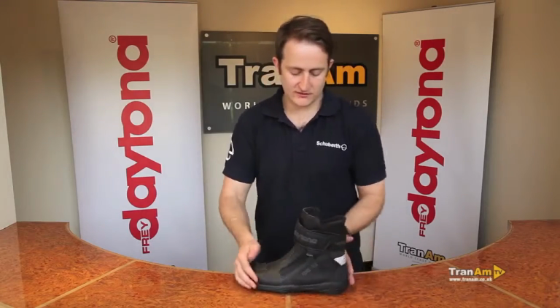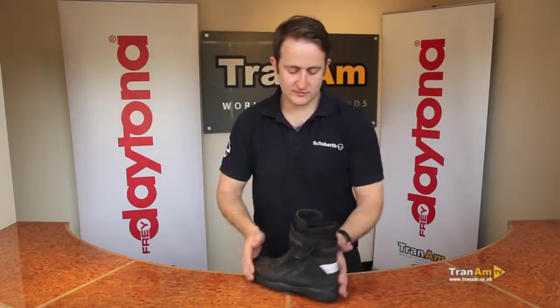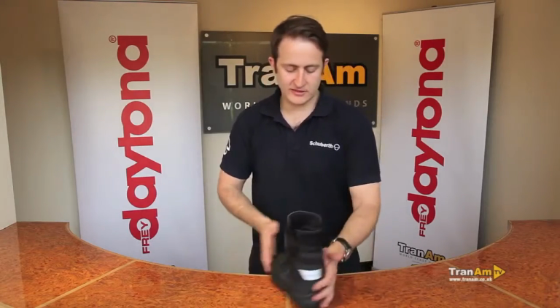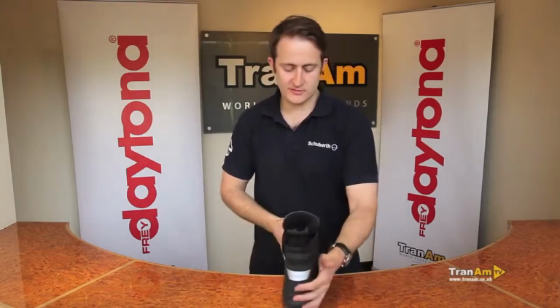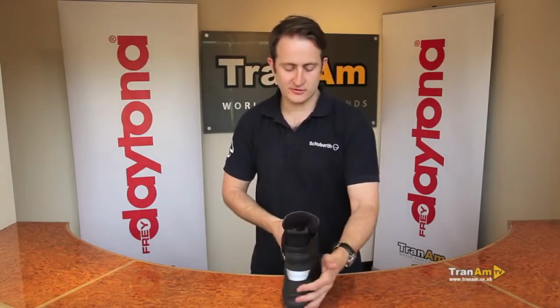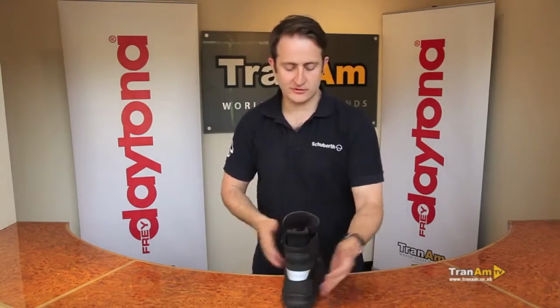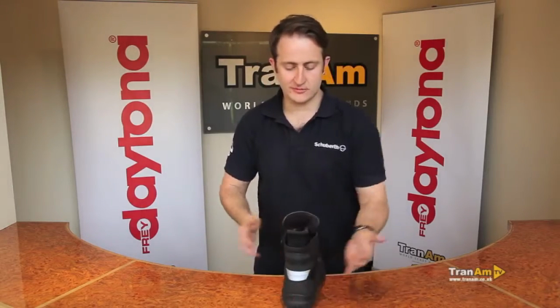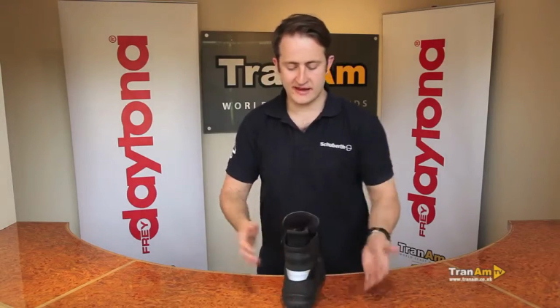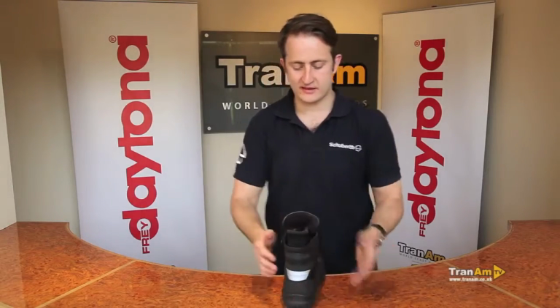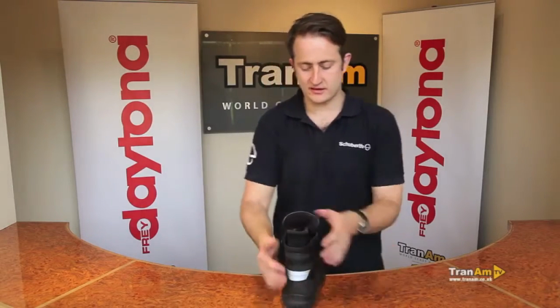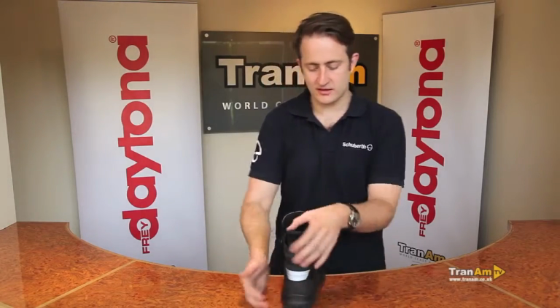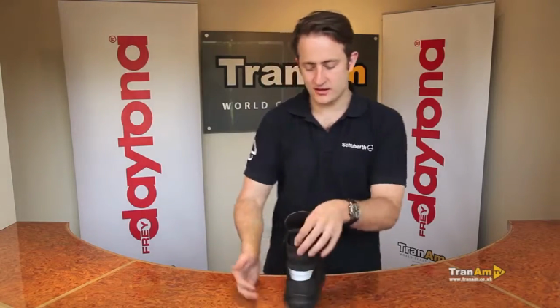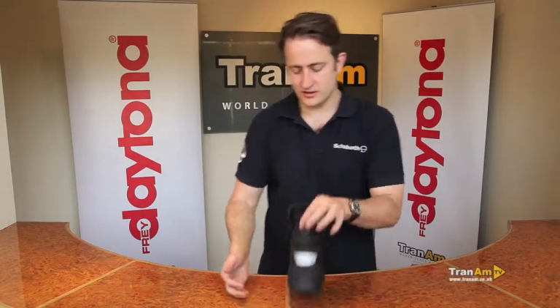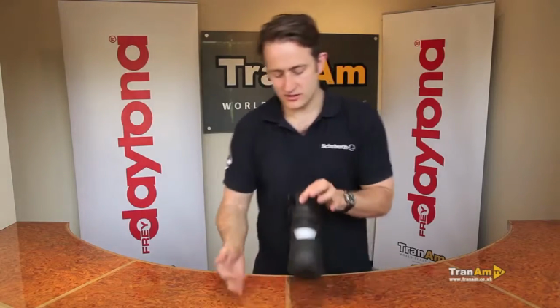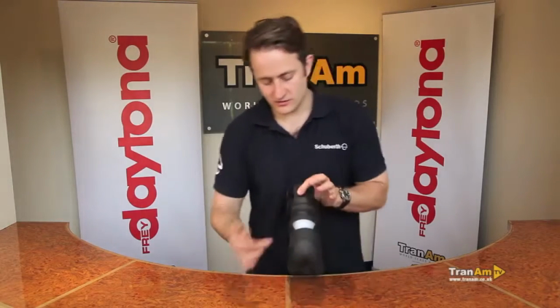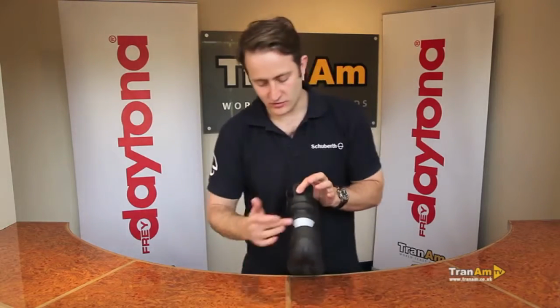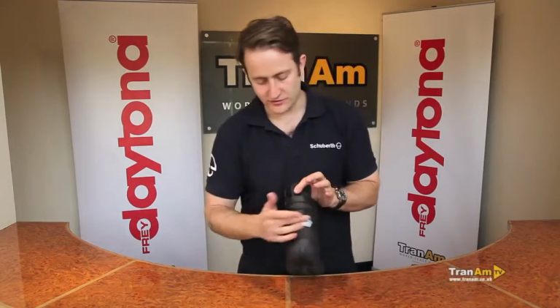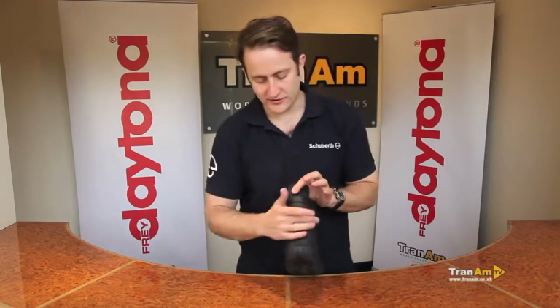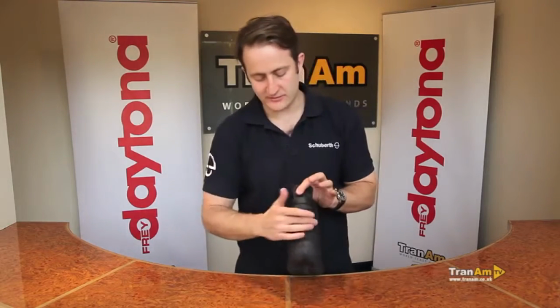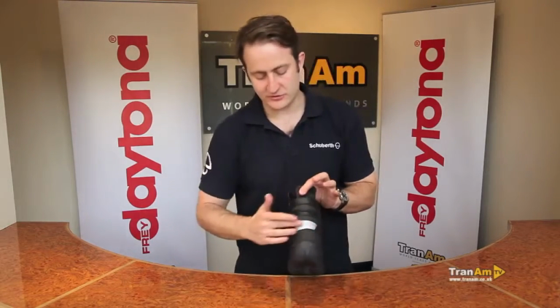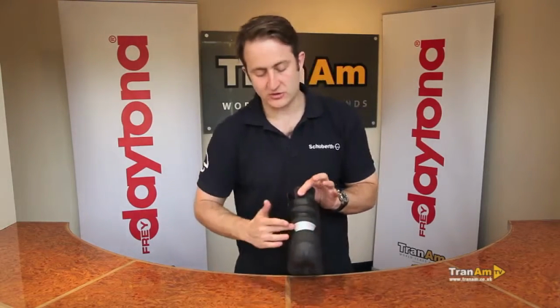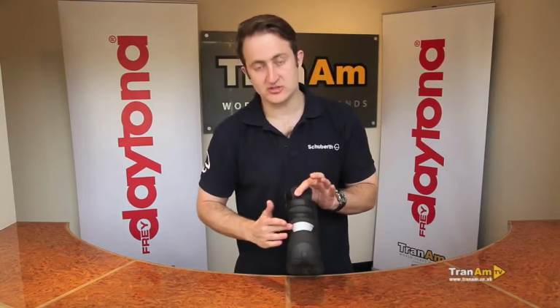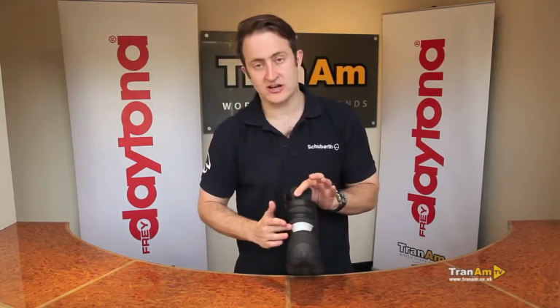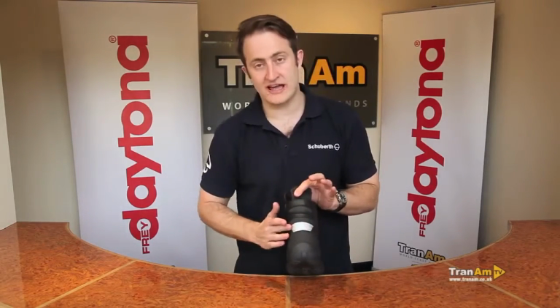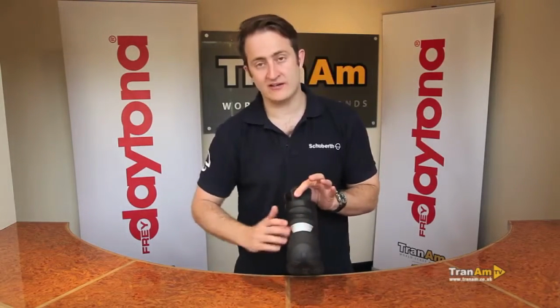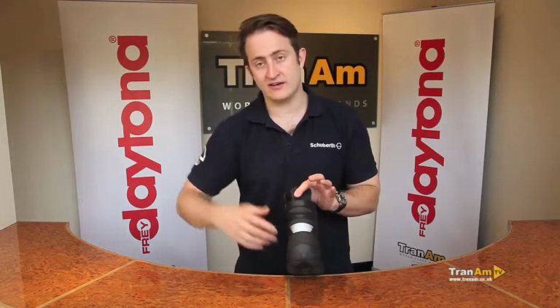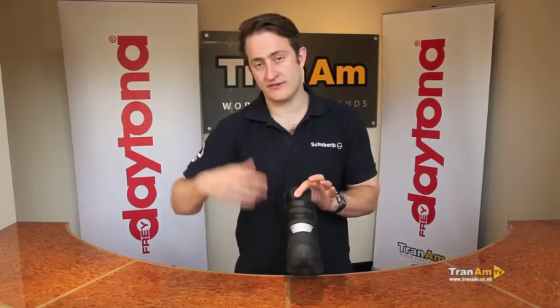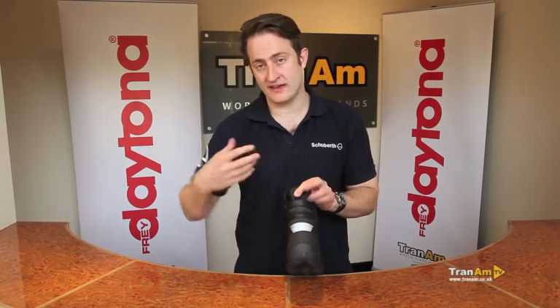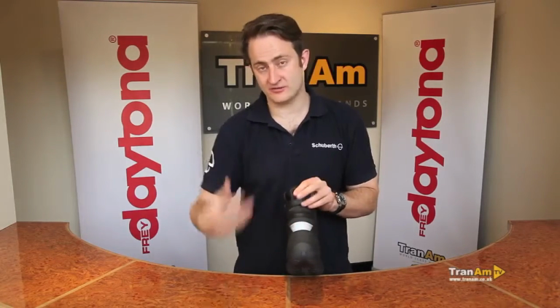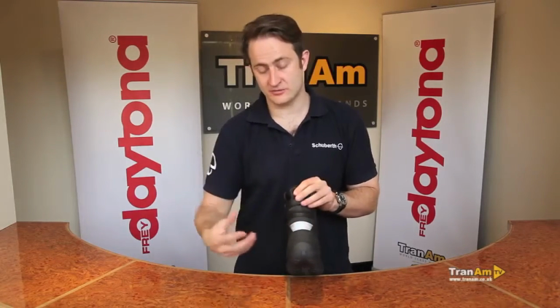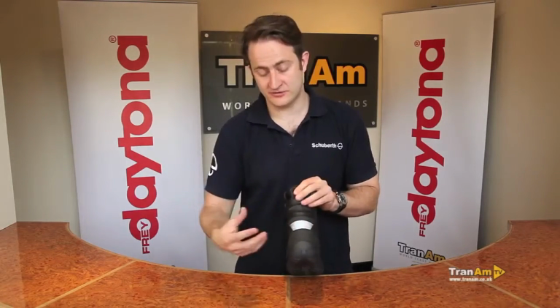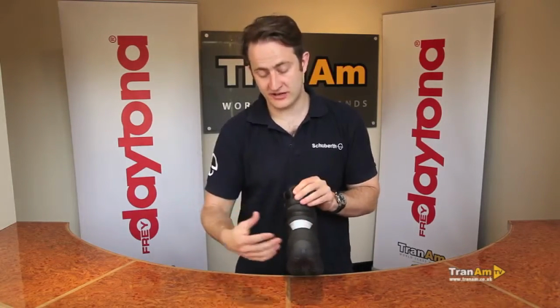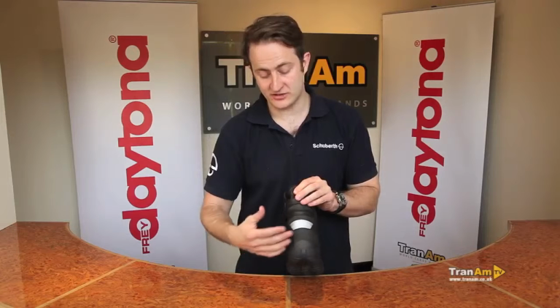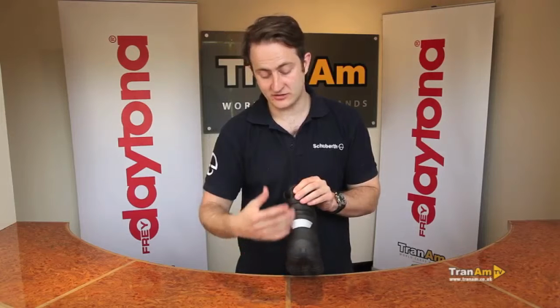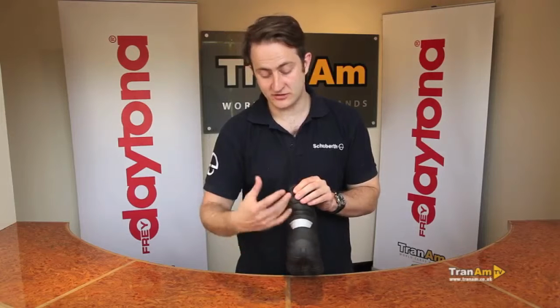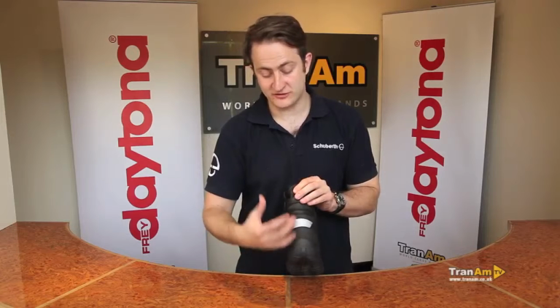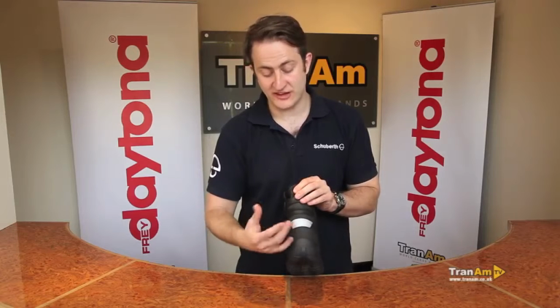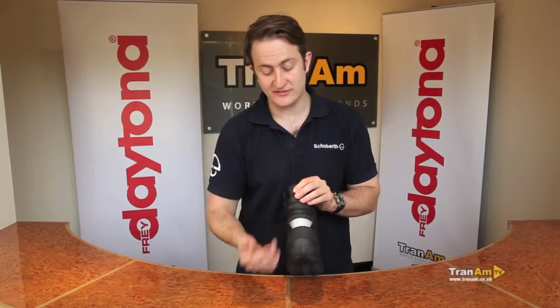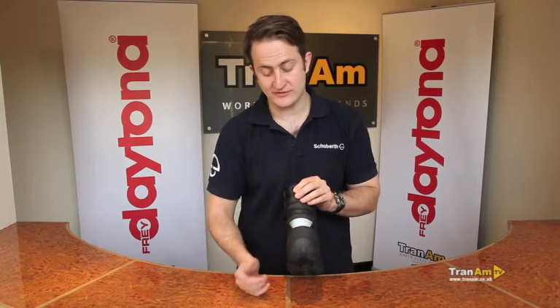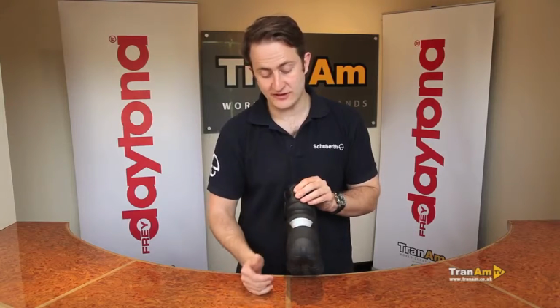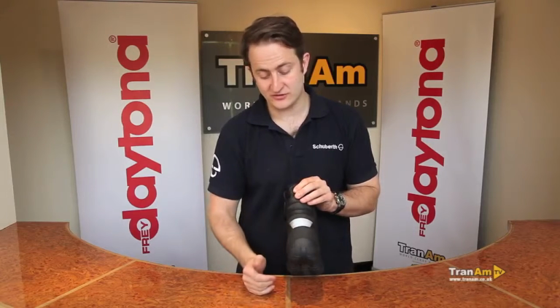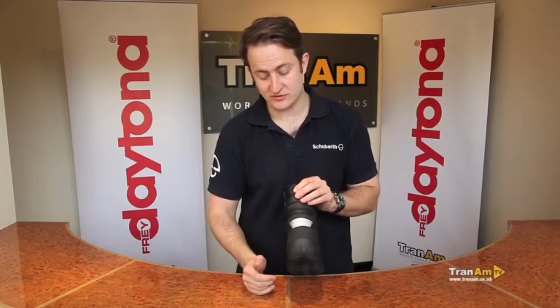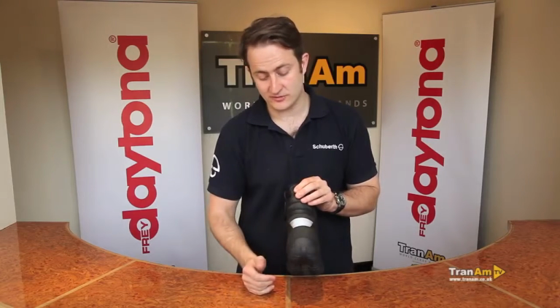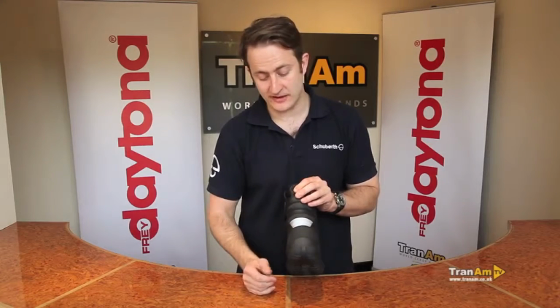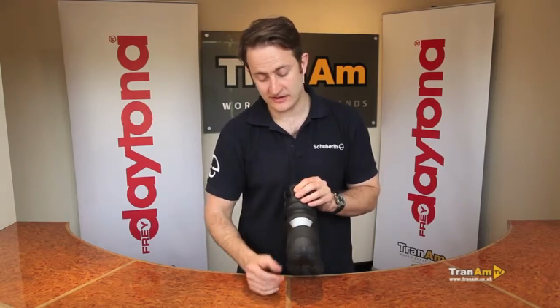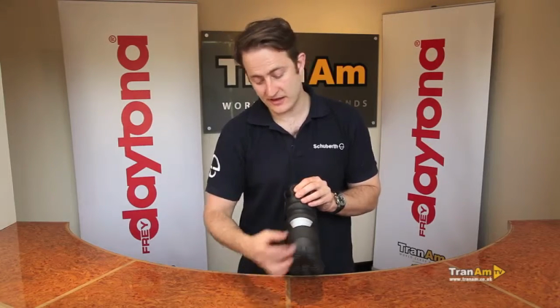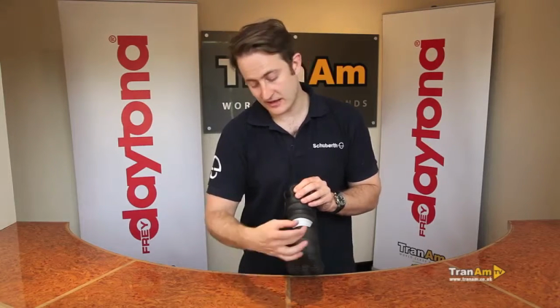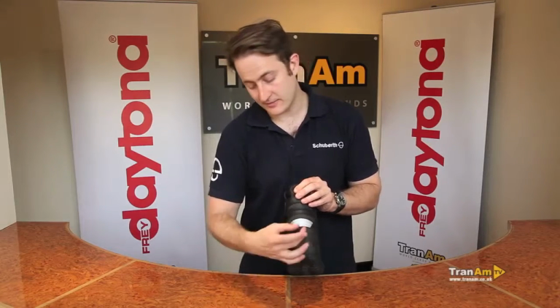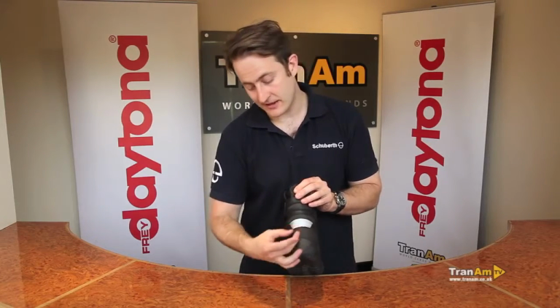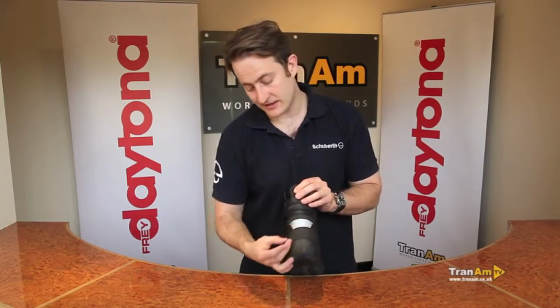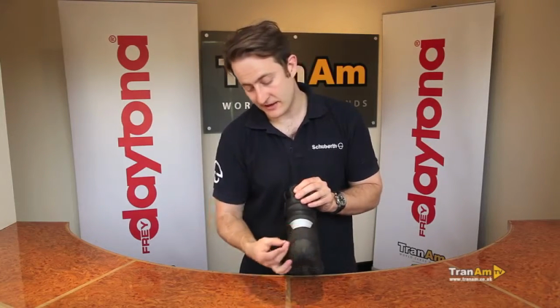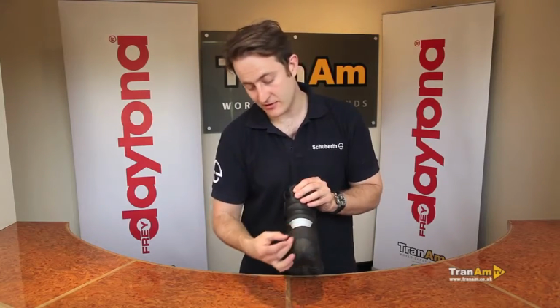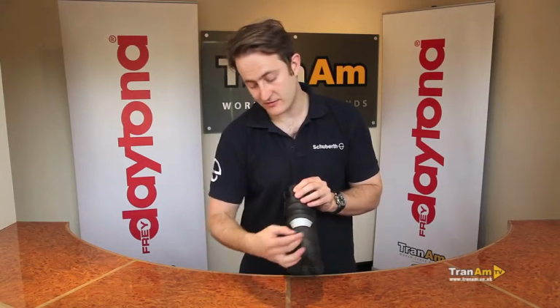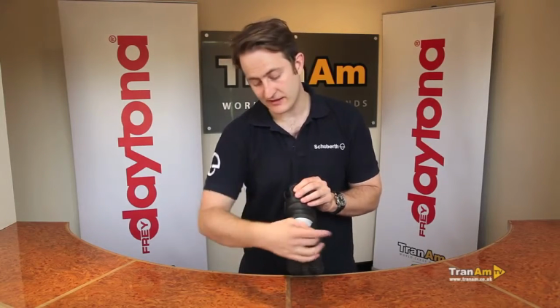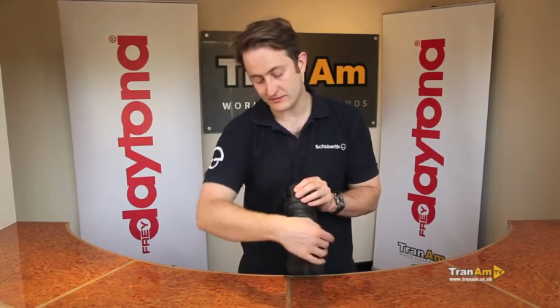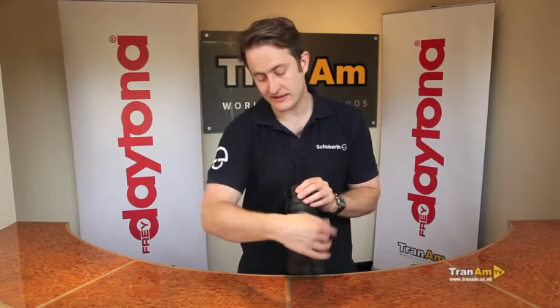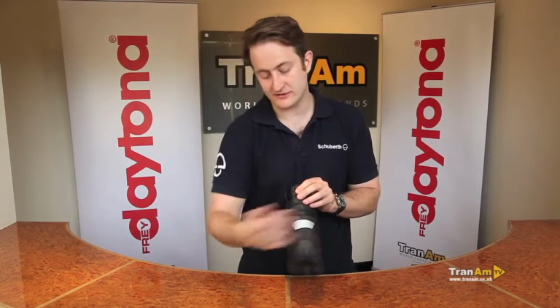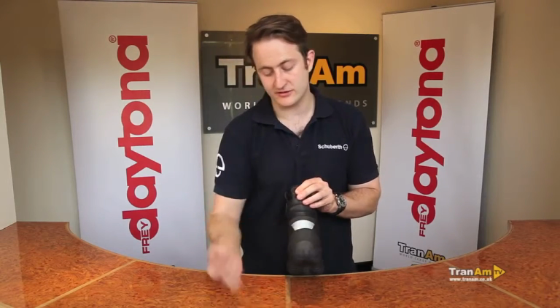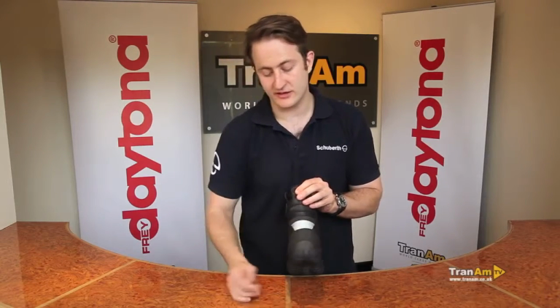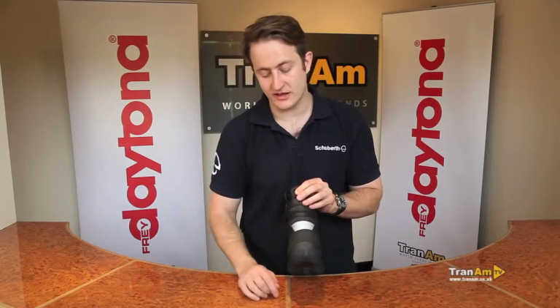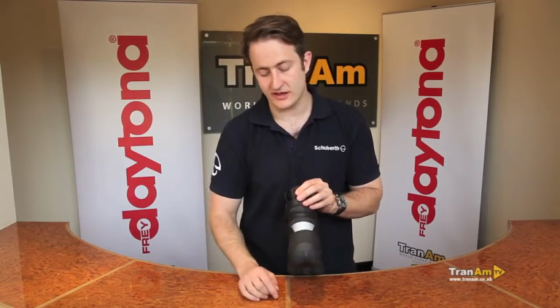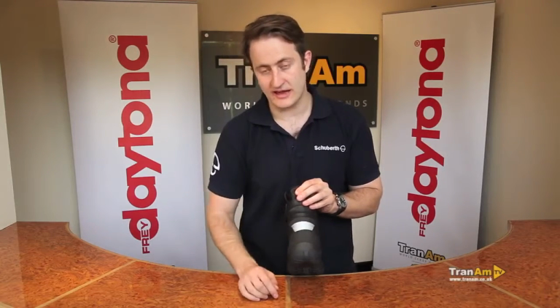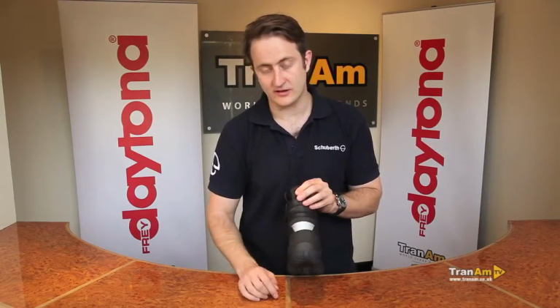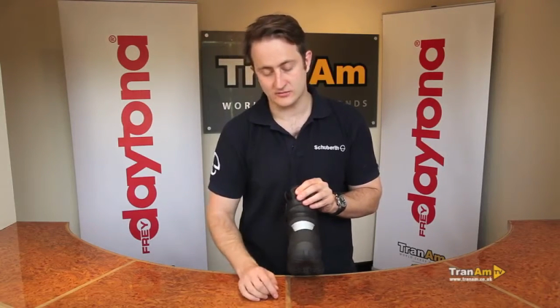Spinning the boot to the back, you've got a 3M Scotch-Brite area for extra protection — a good safety feature on the back — and a padded area around the base of the ankle.